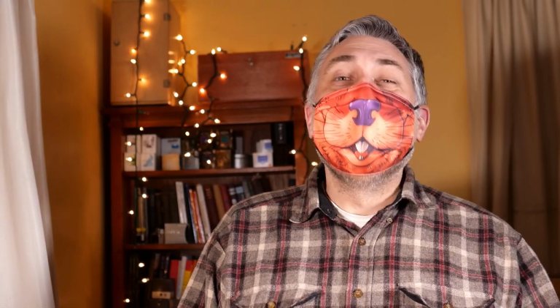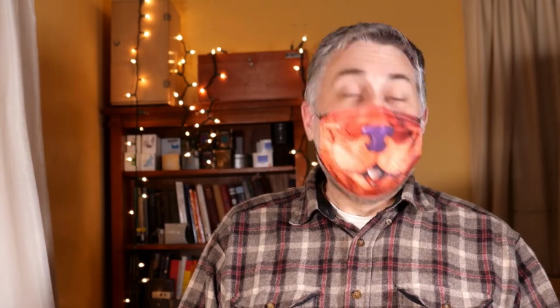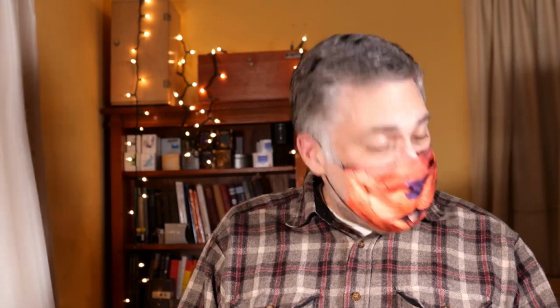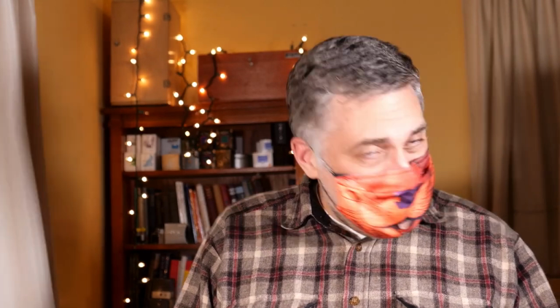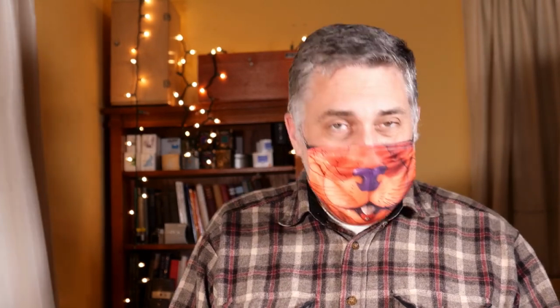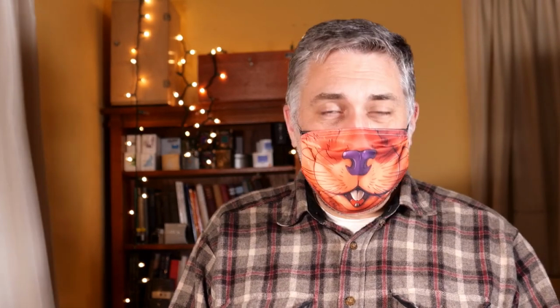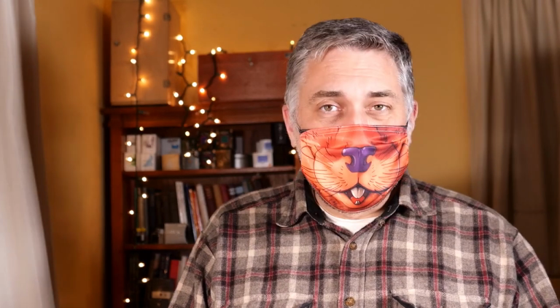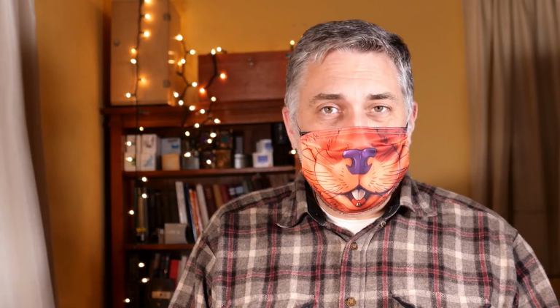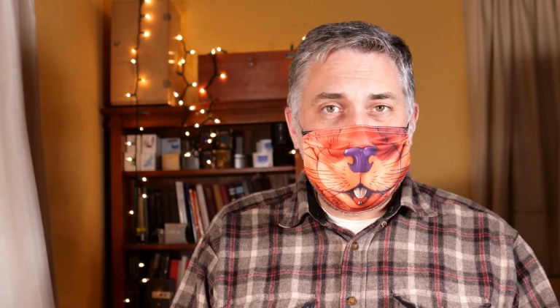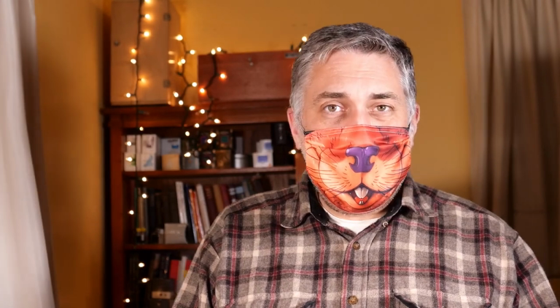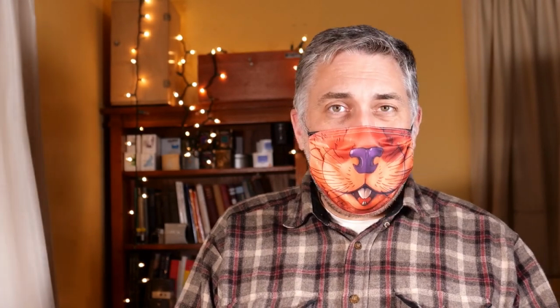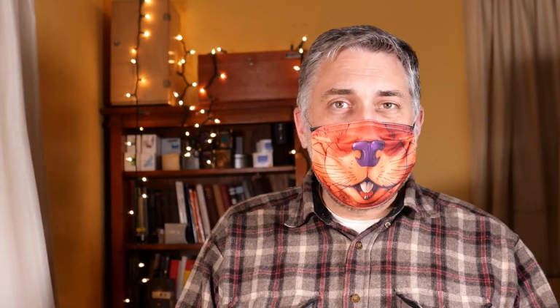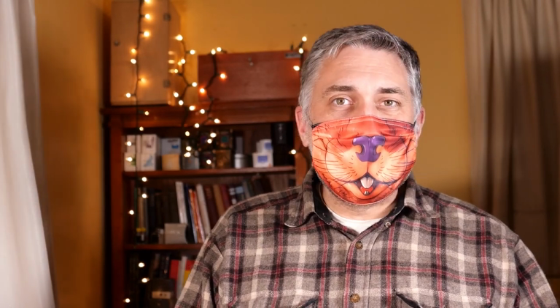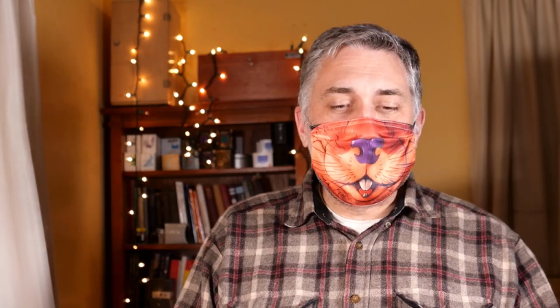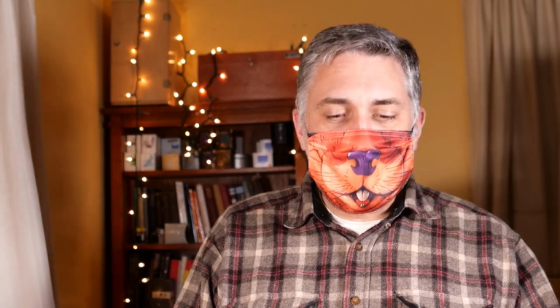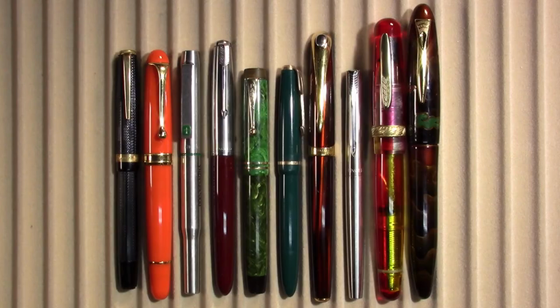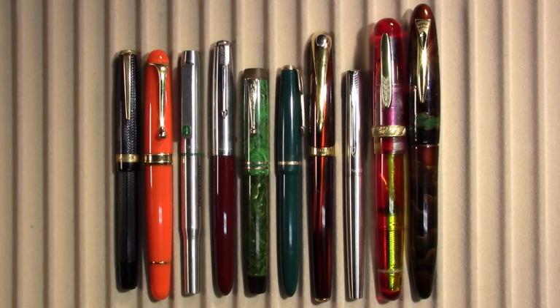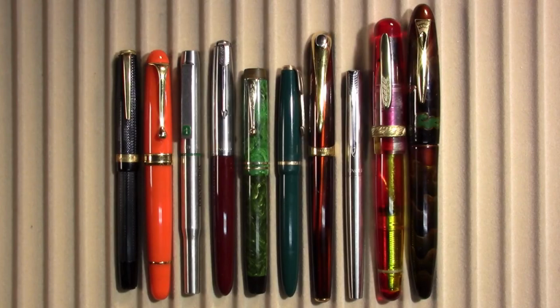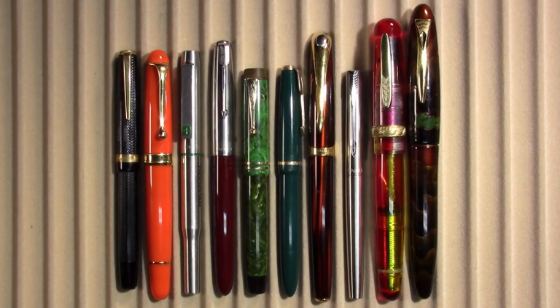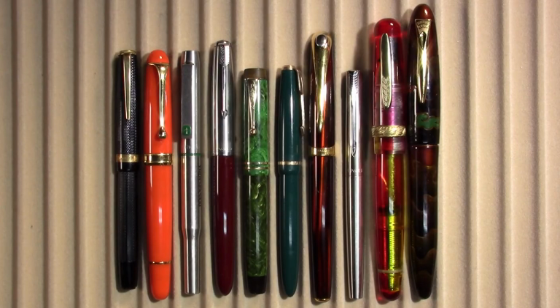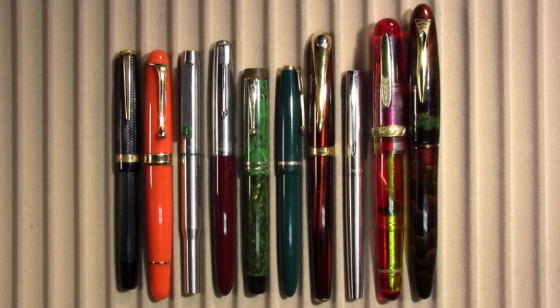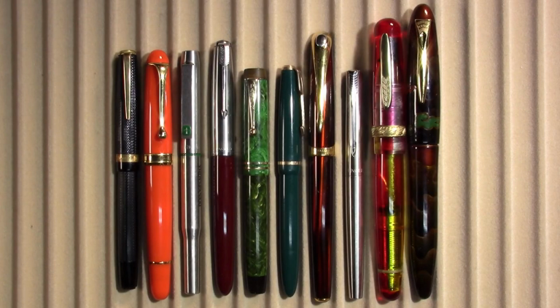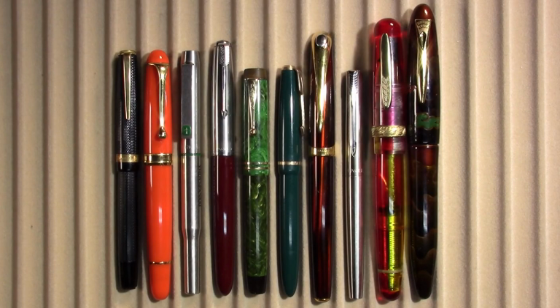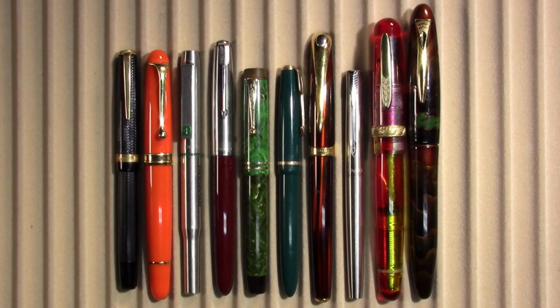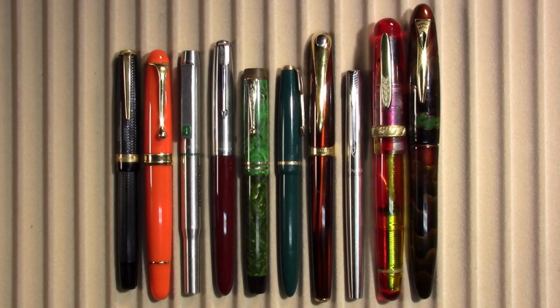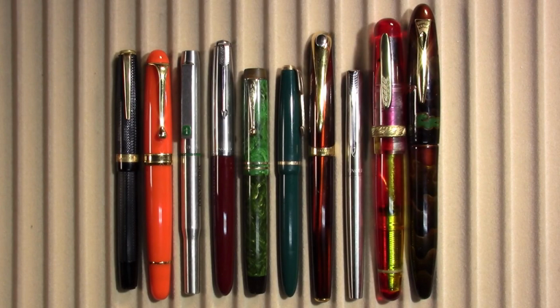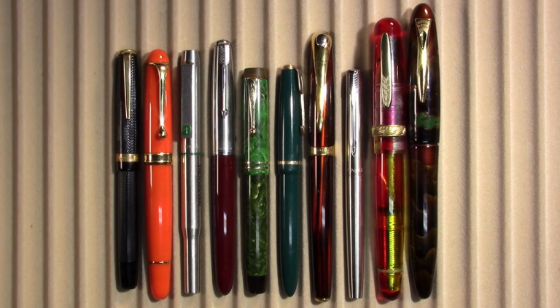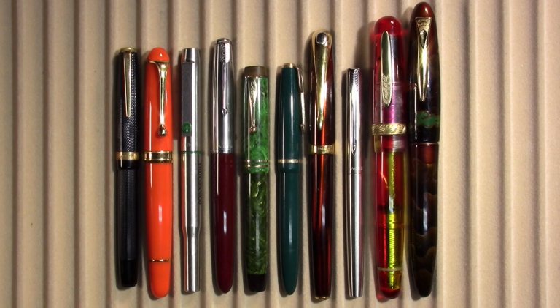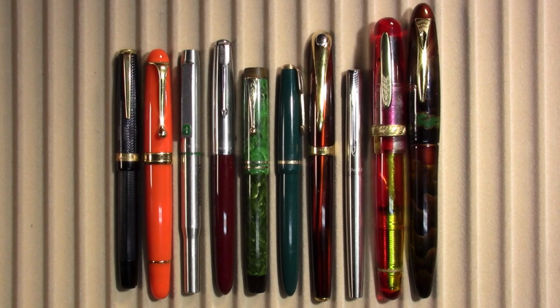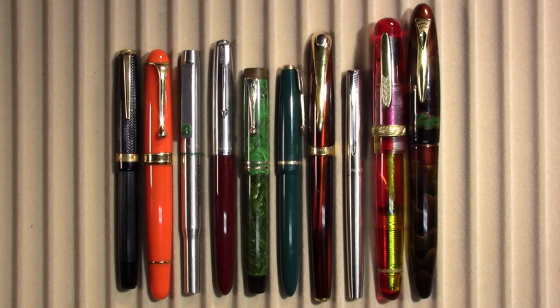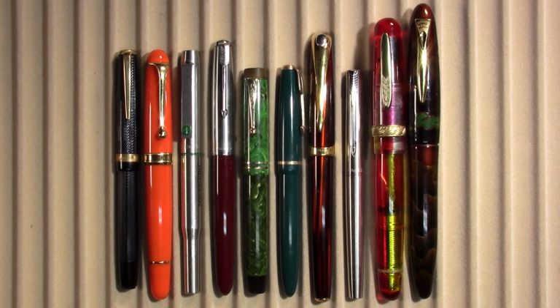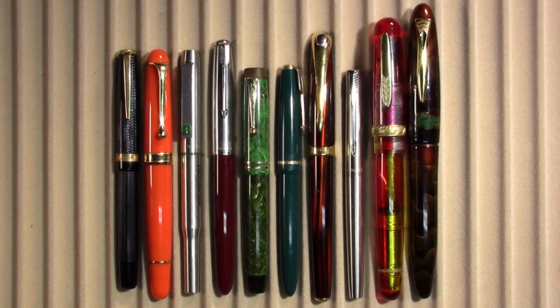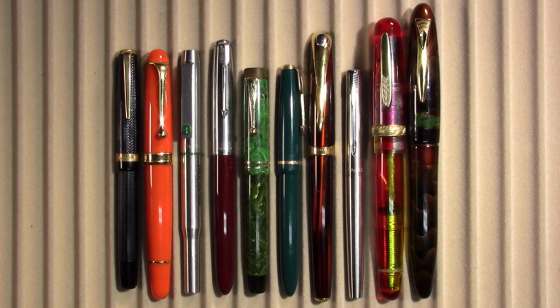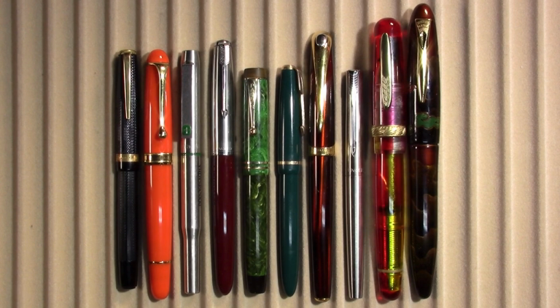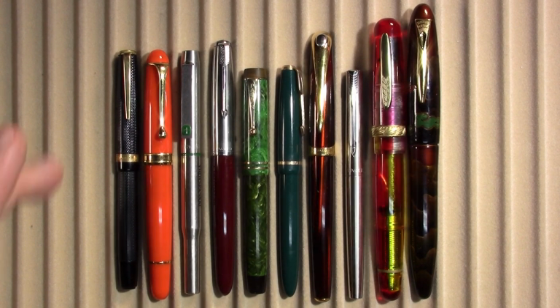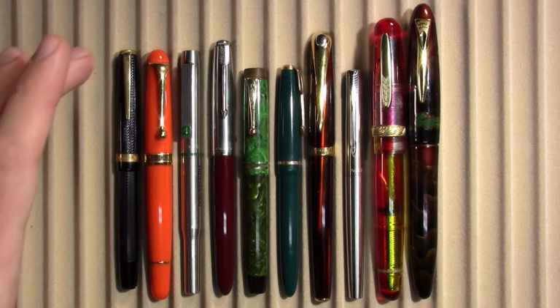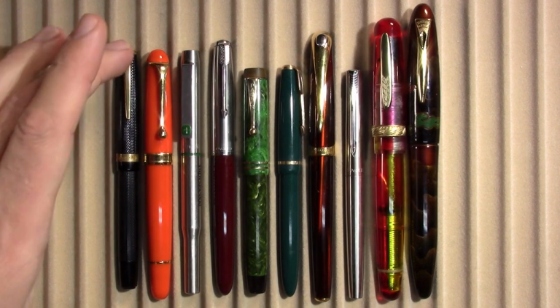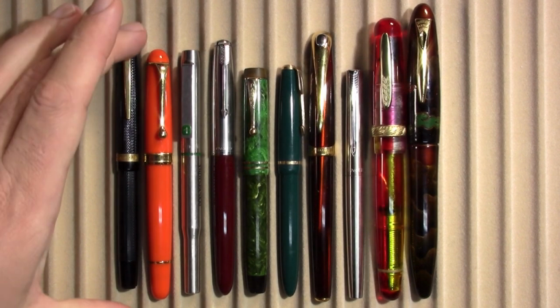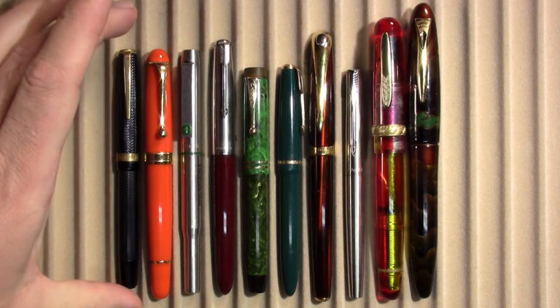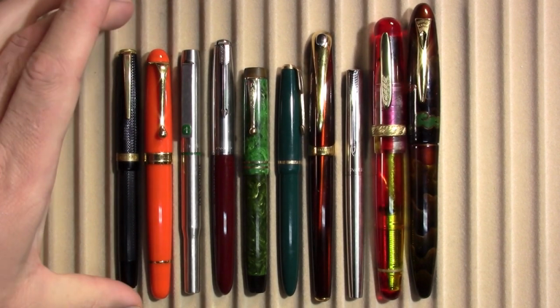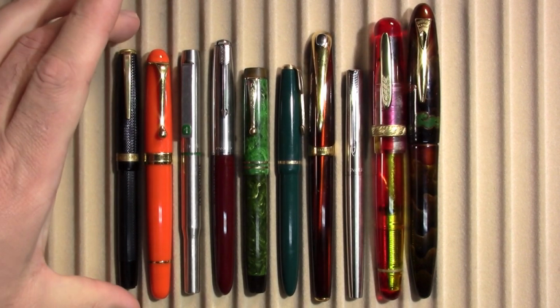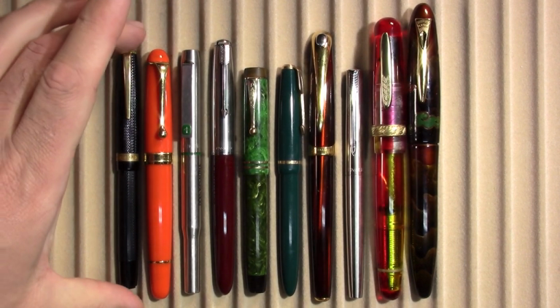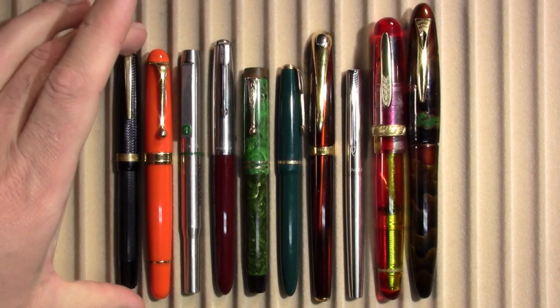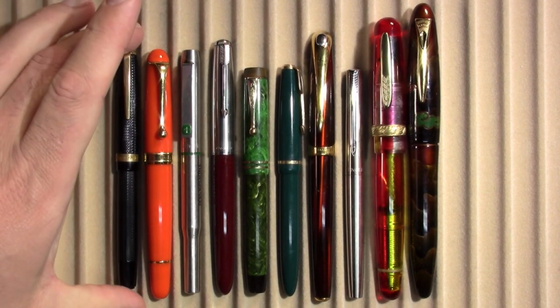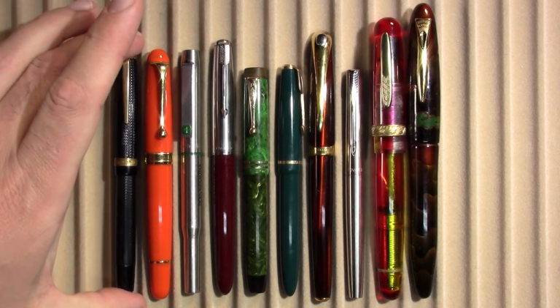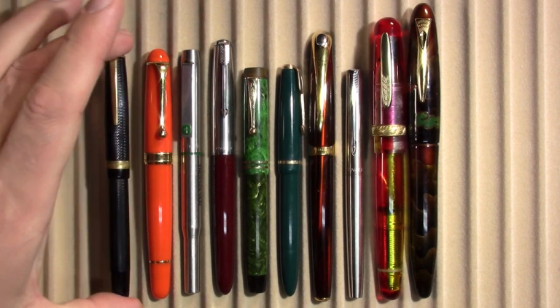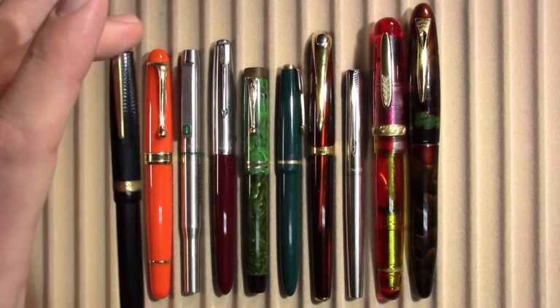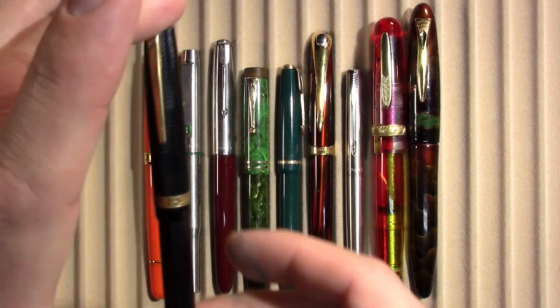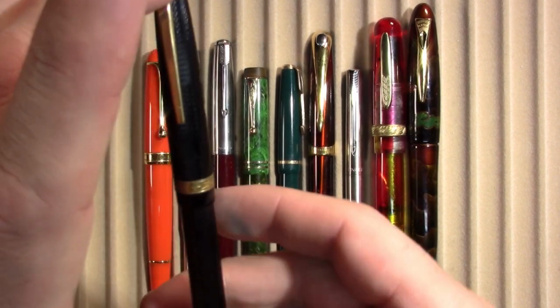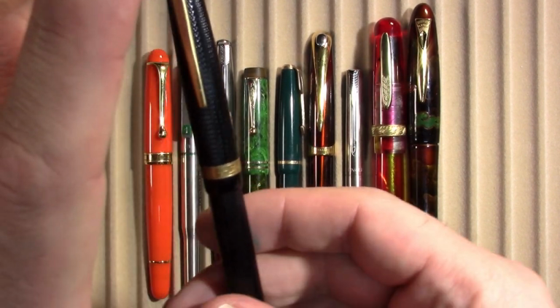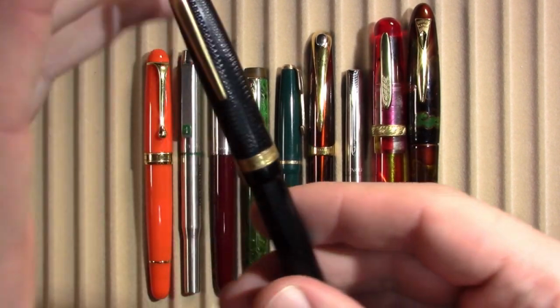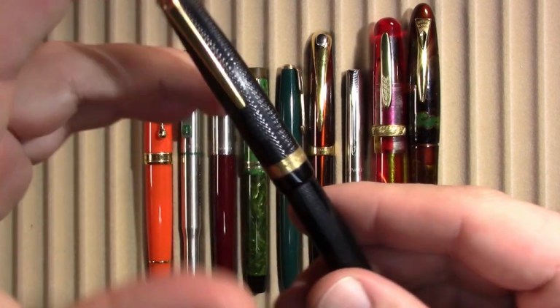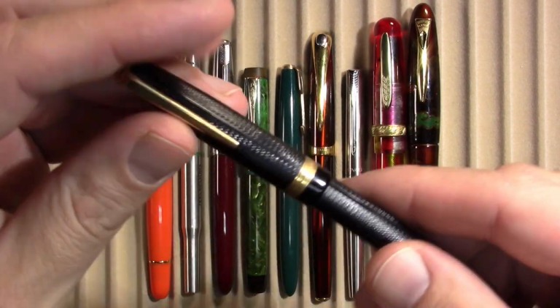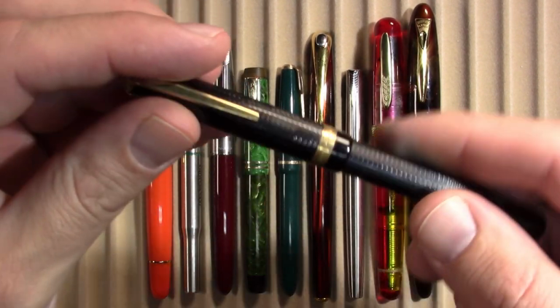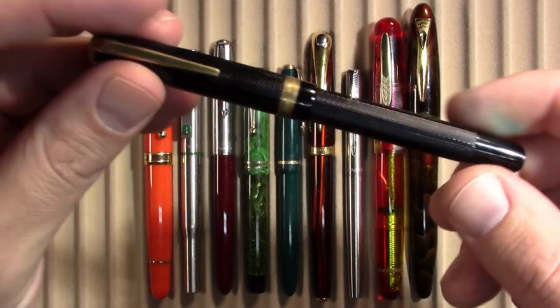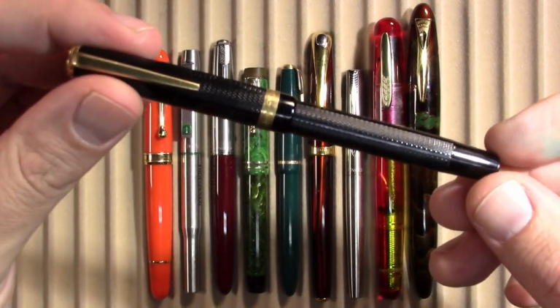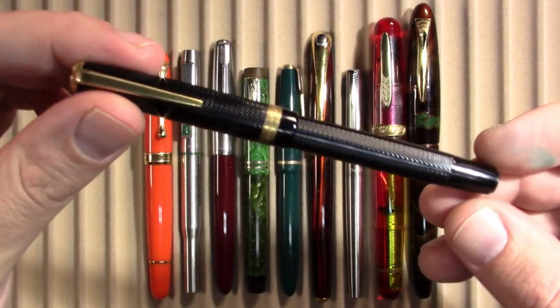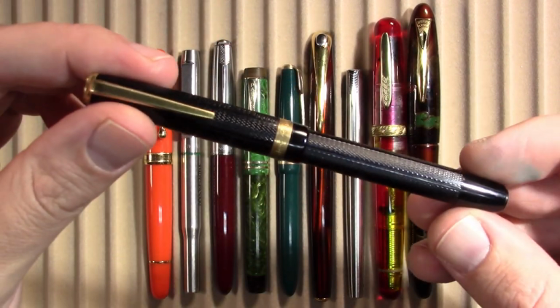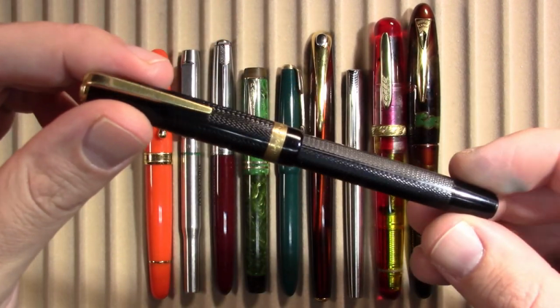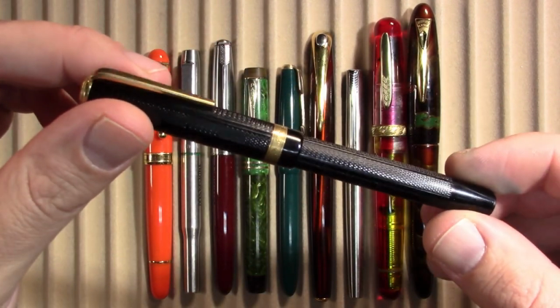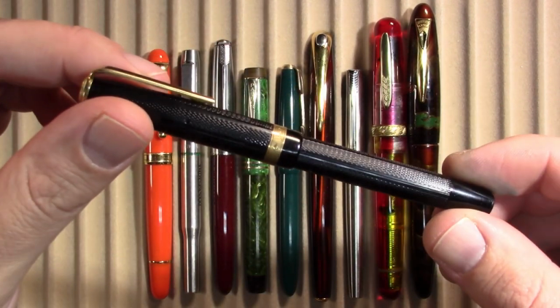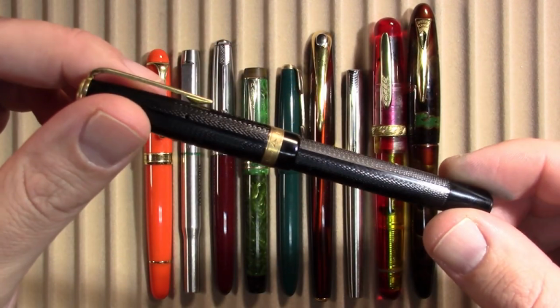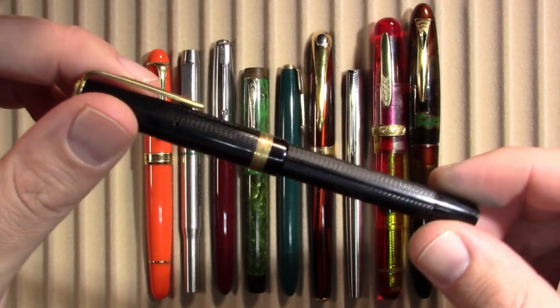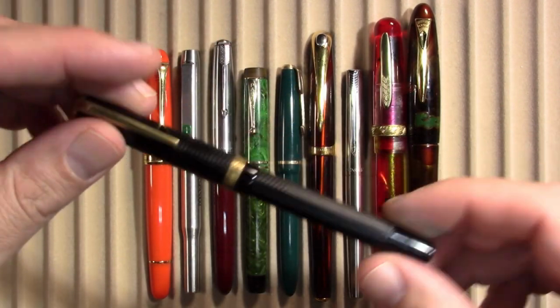Let's take a look at the pens. These are the pens I've been using throughout this week. I have my Luxor 156.